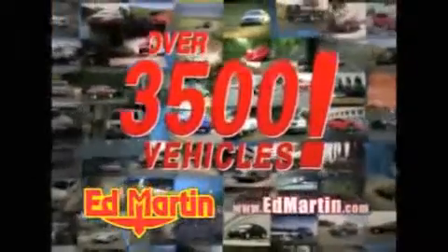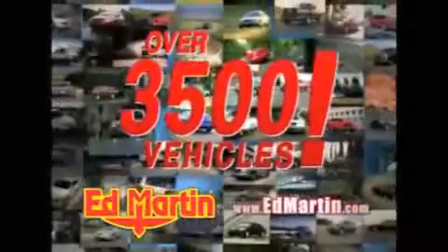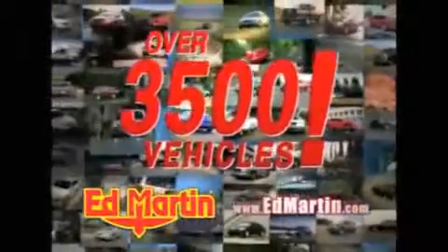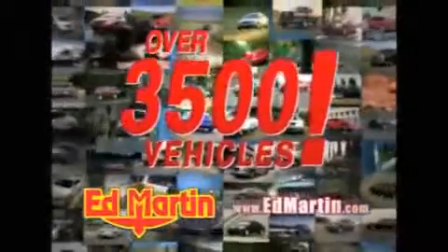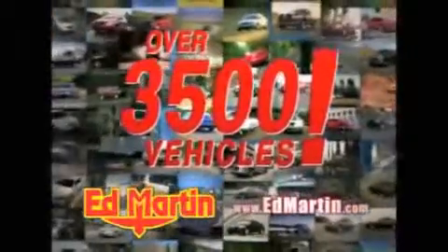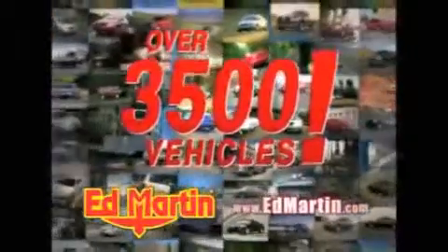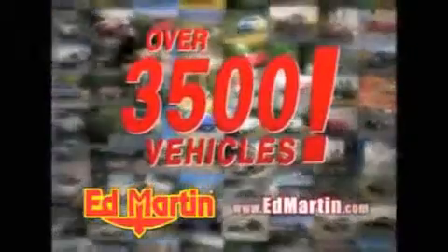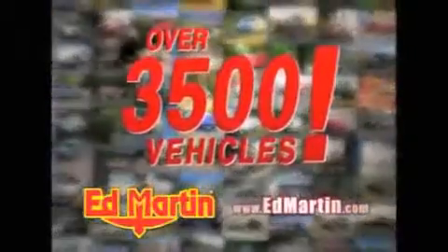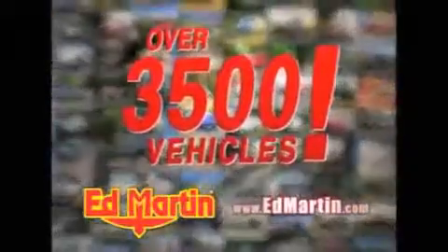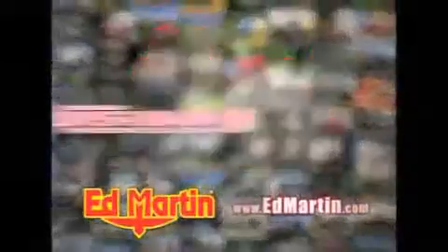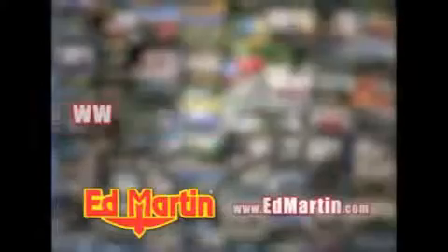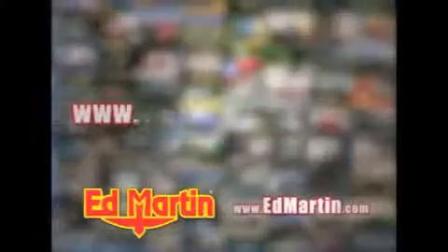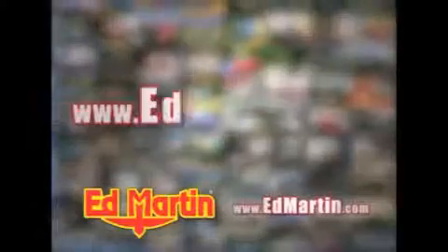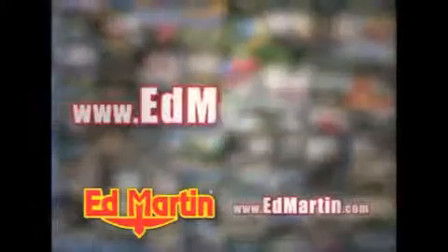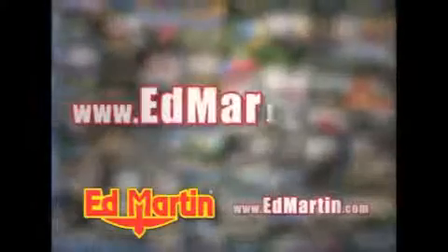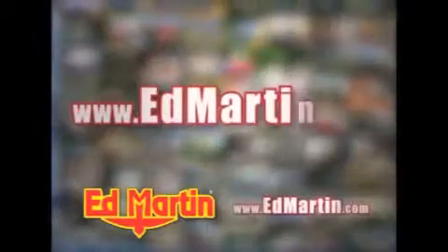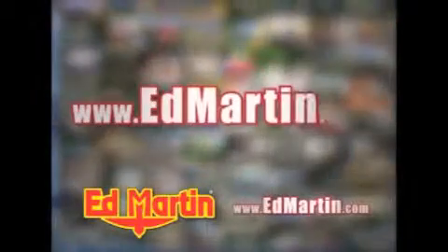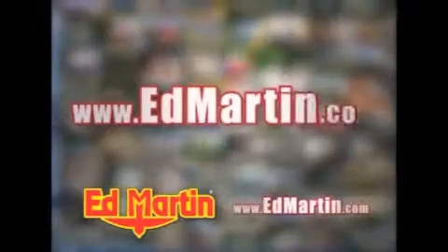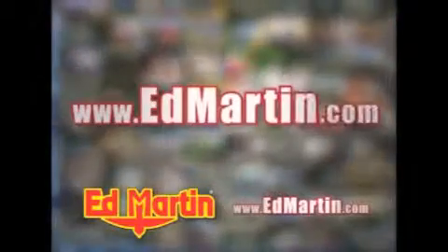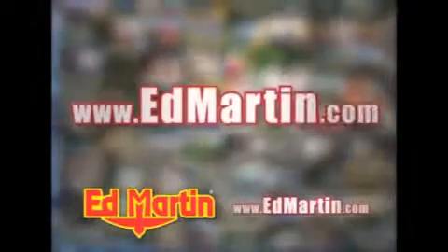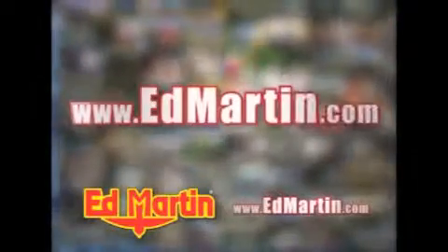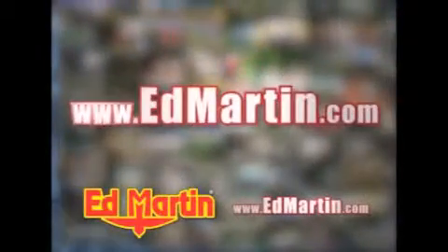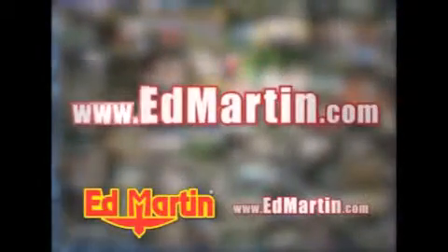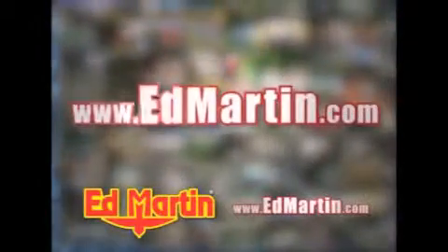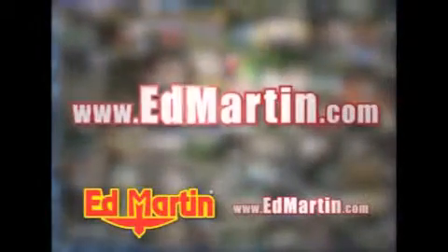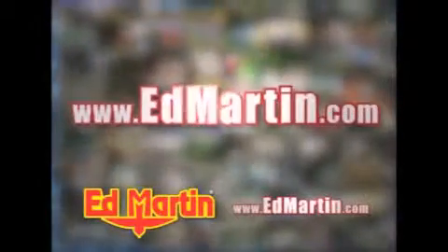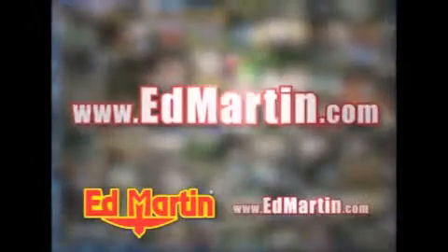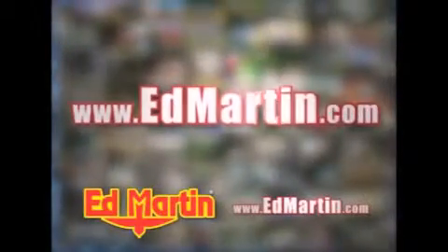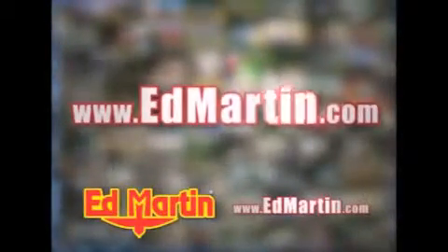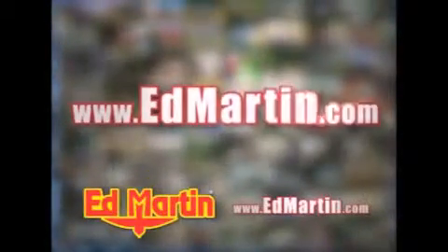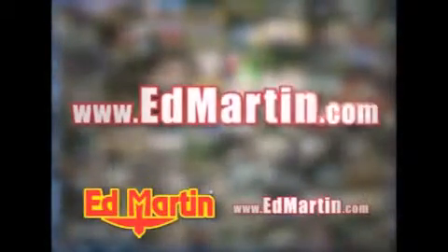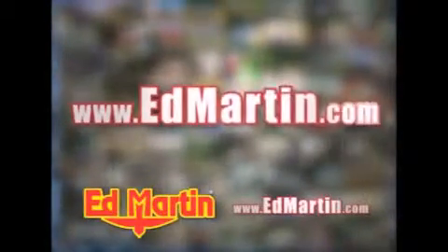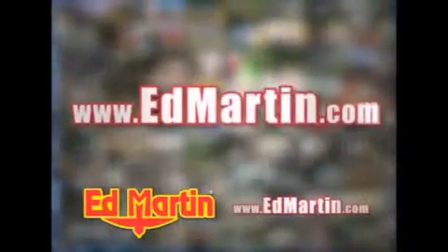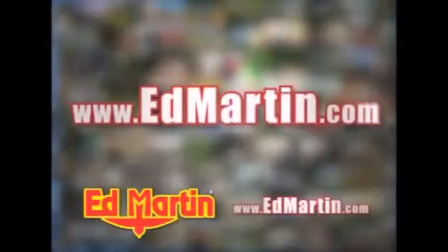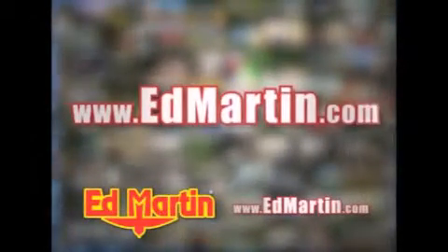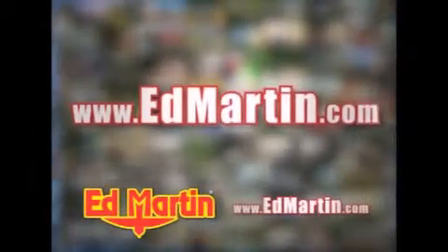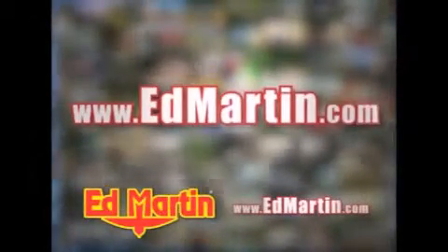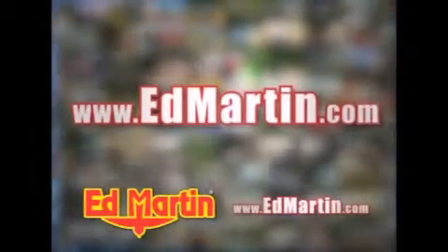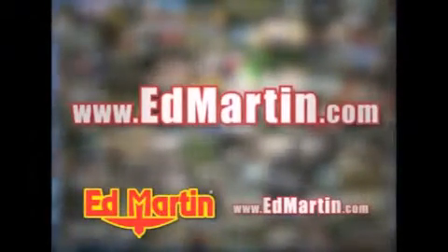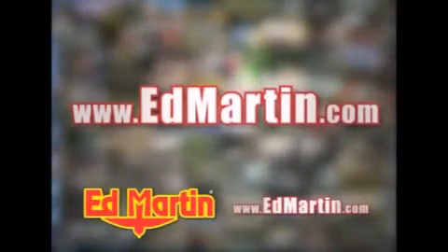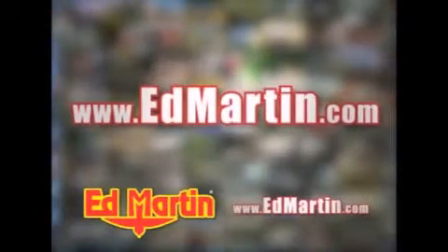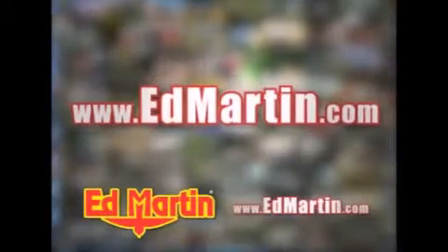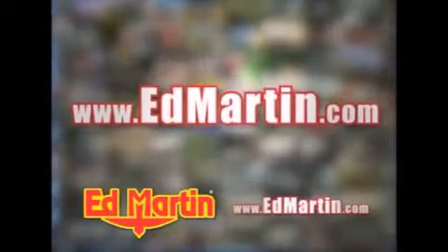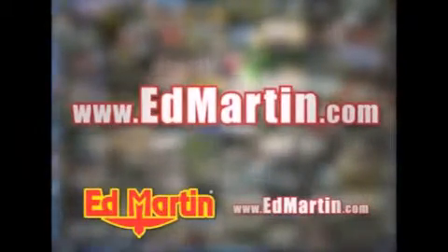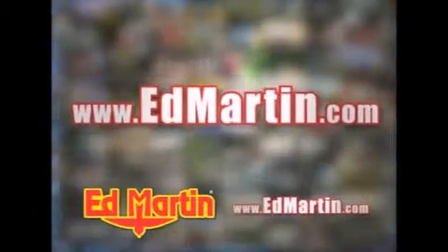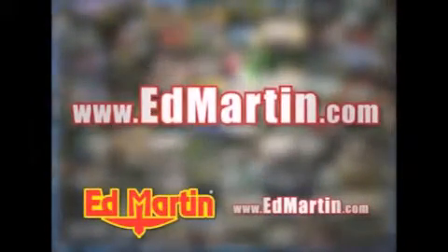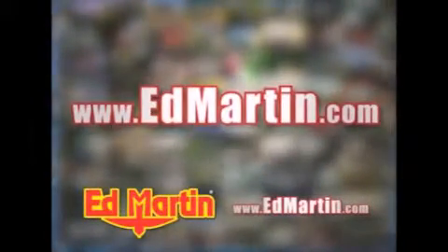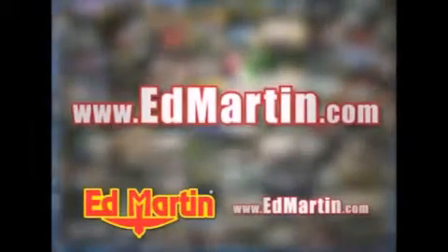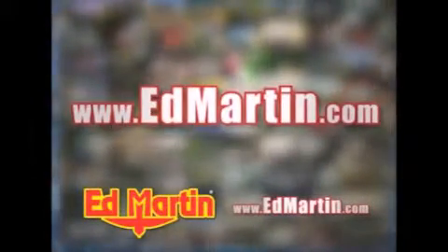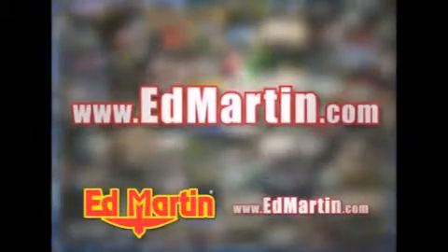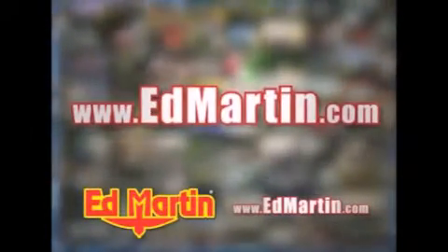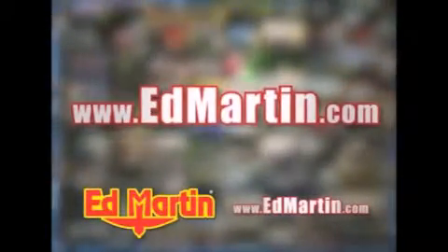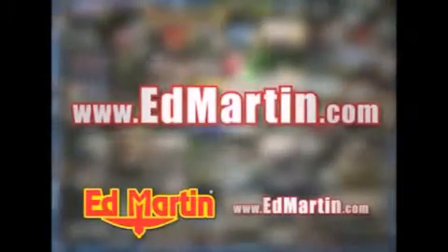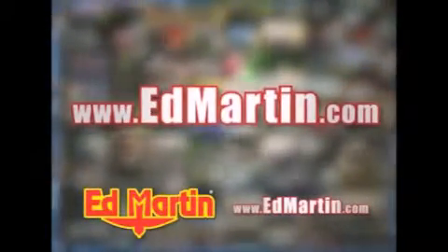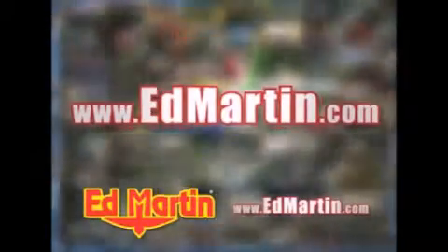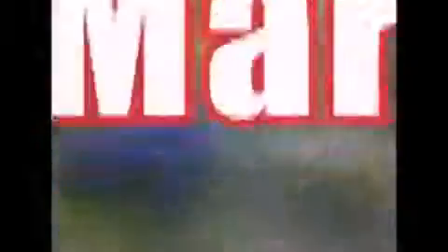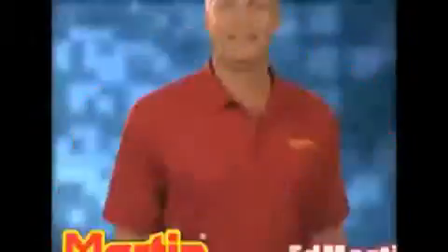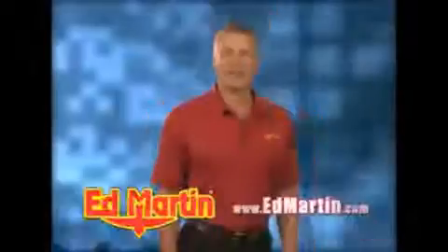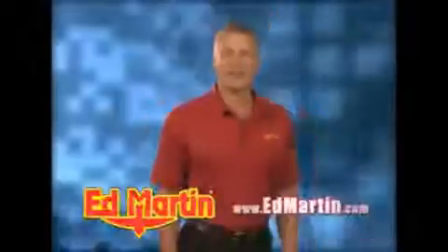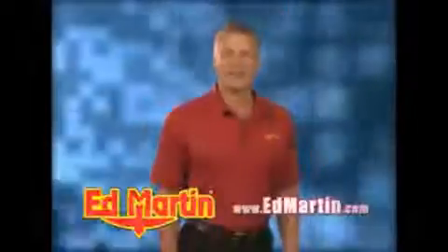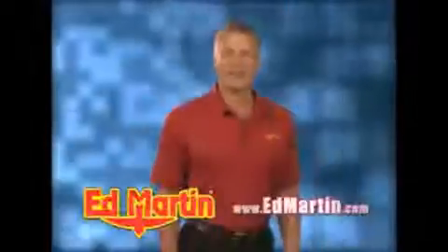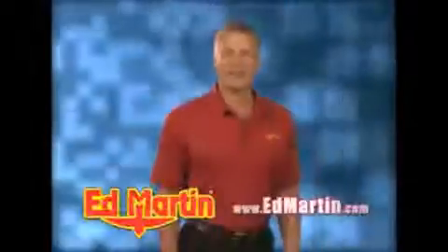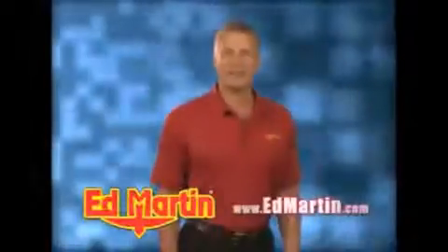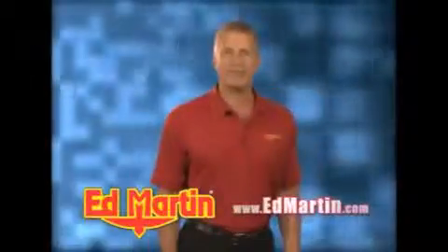All online at EdMartin.com. Log on to EdMartin.com today — the only name you need to know.